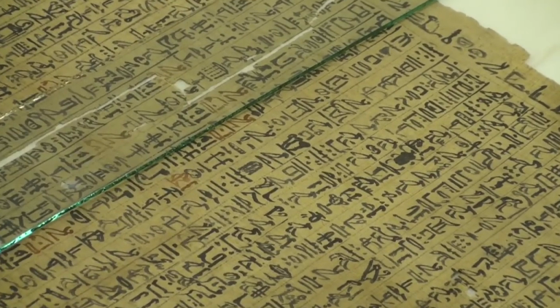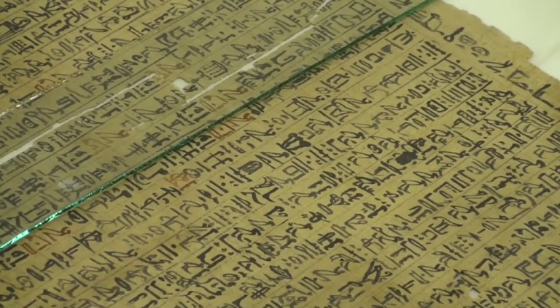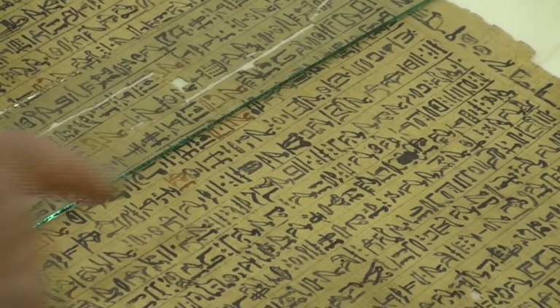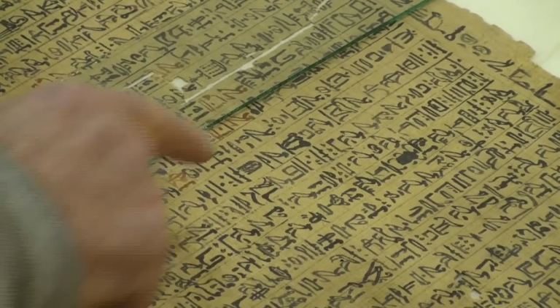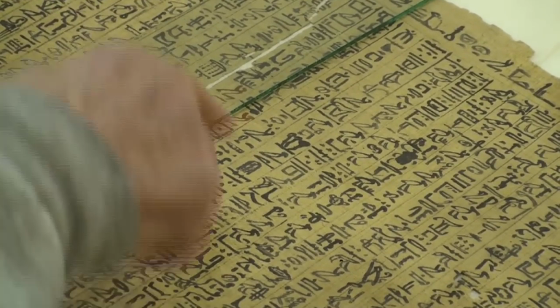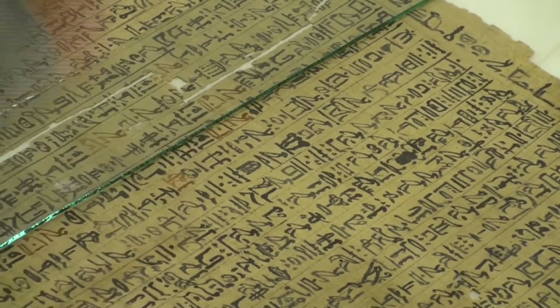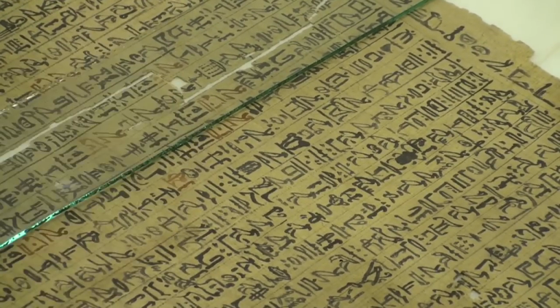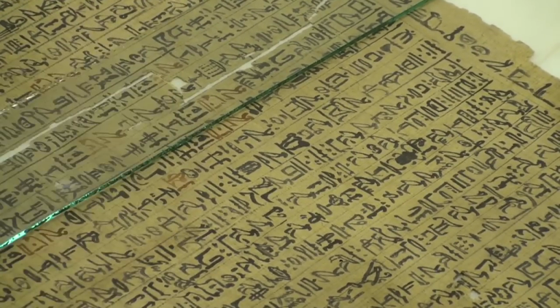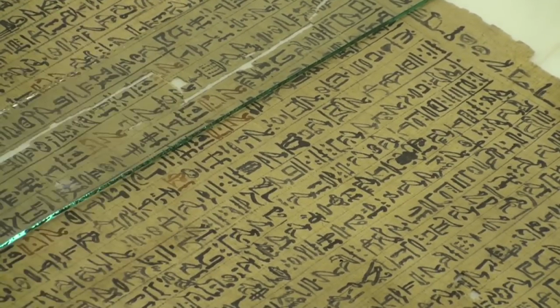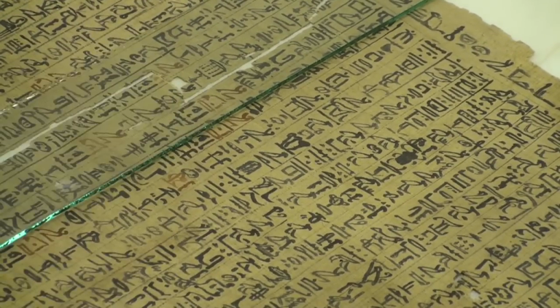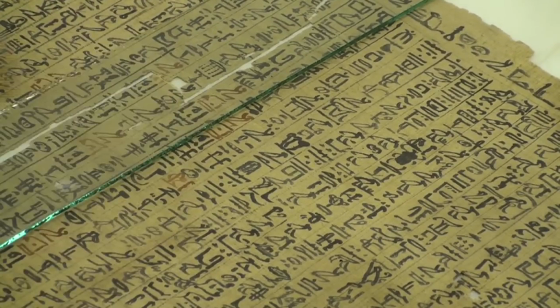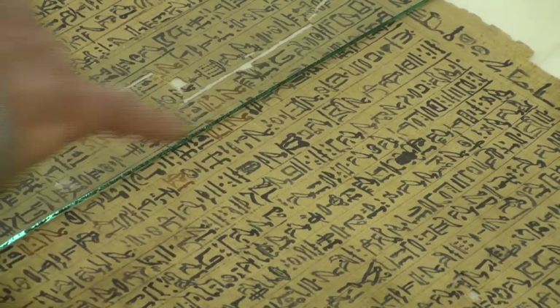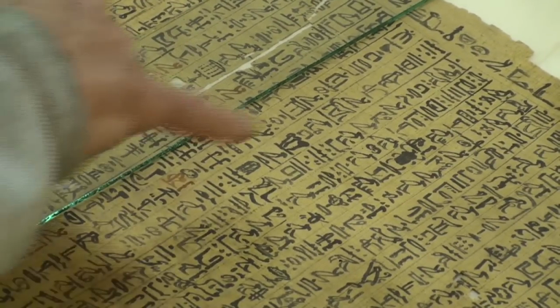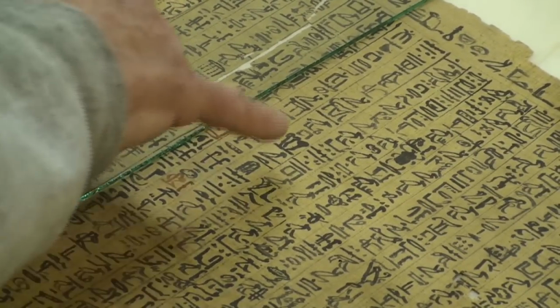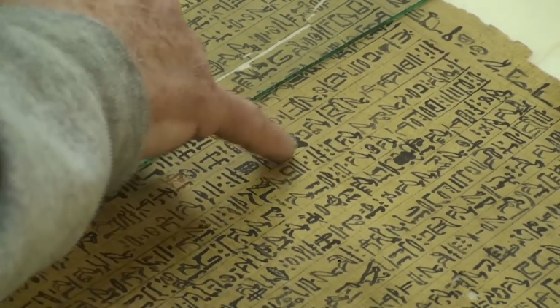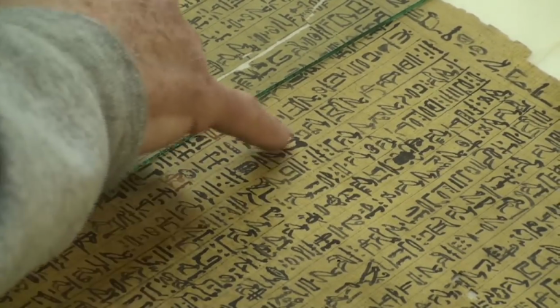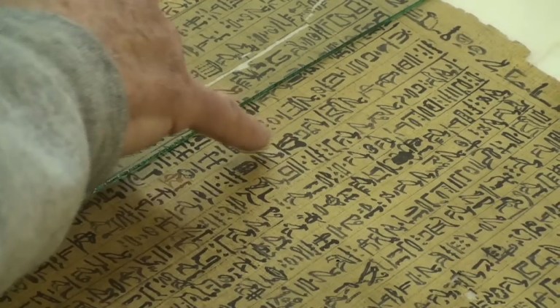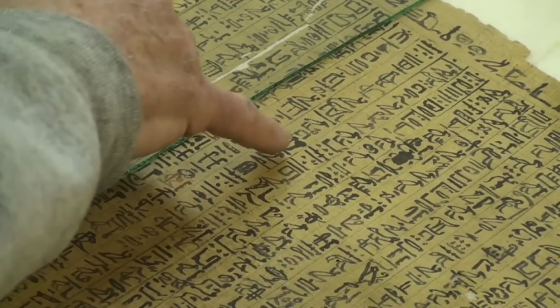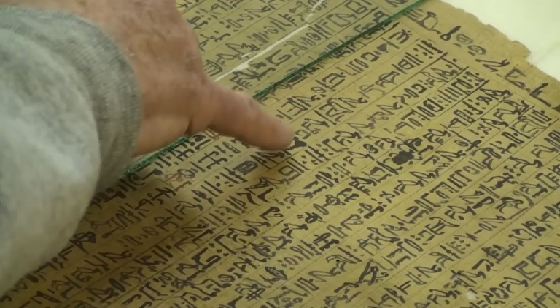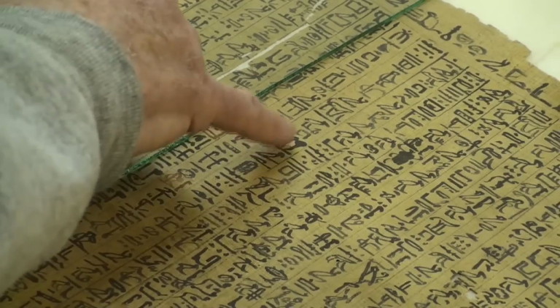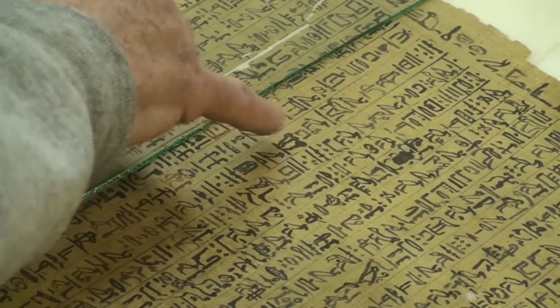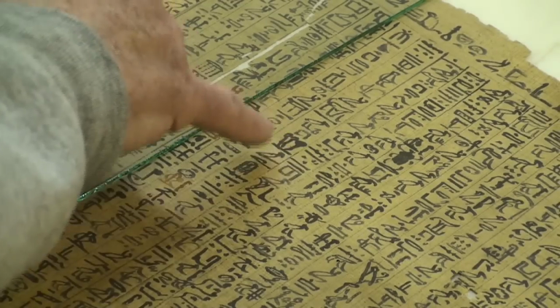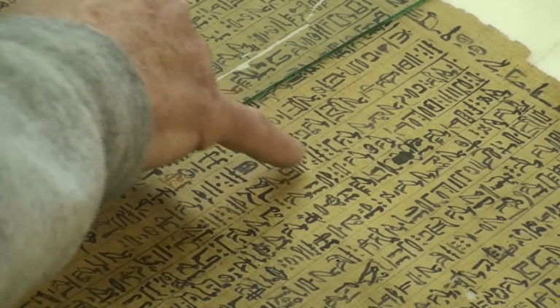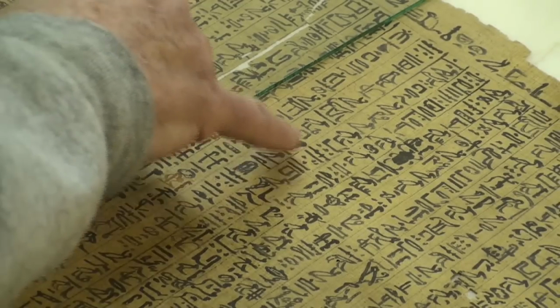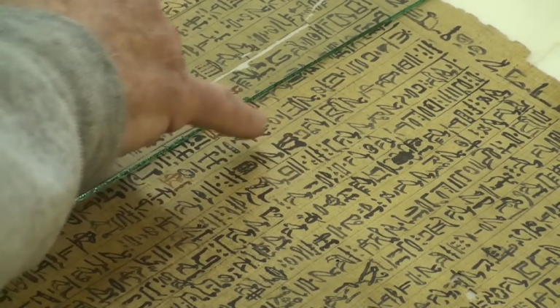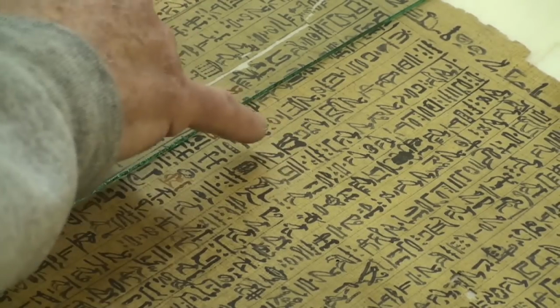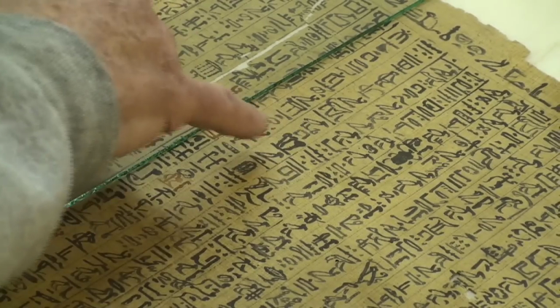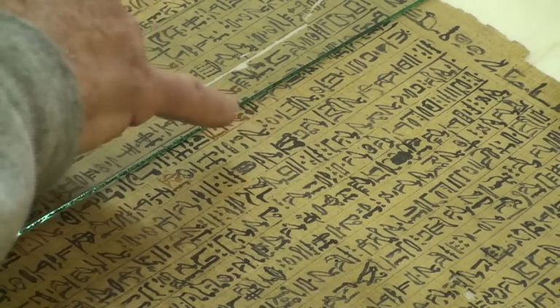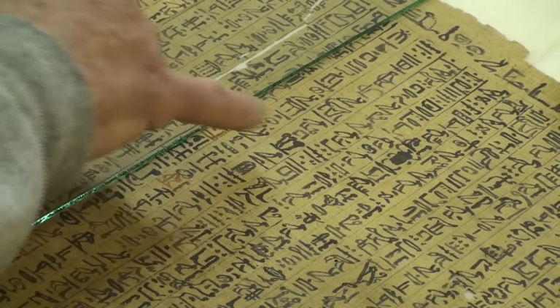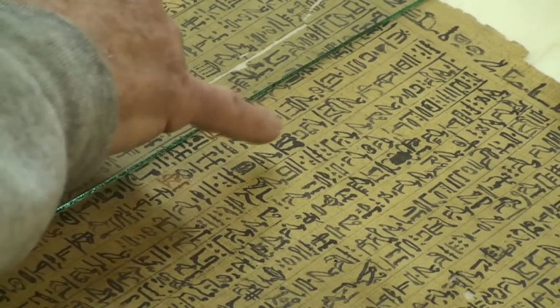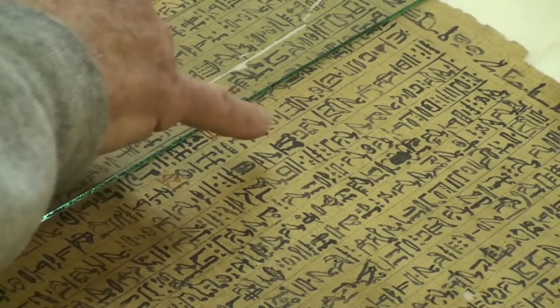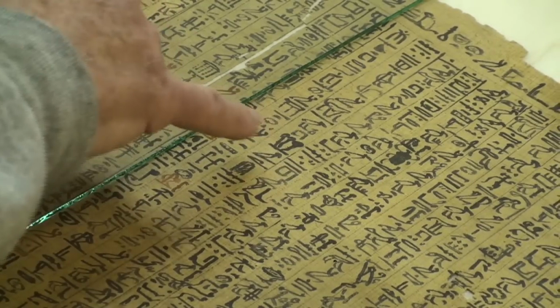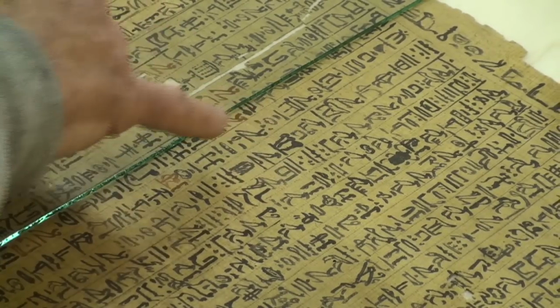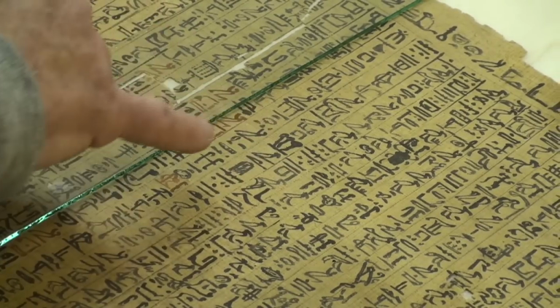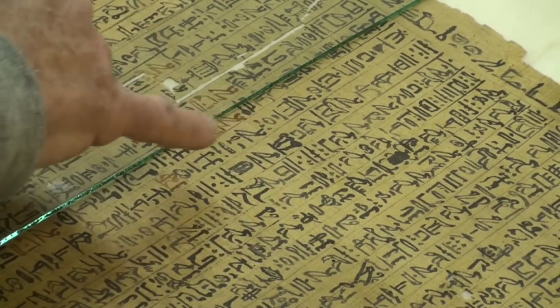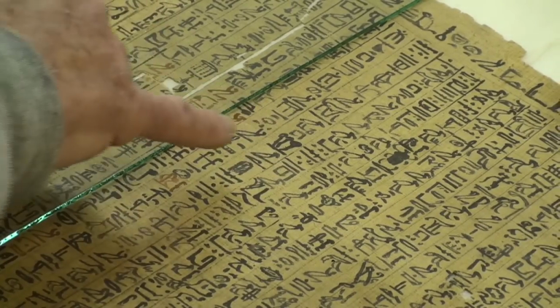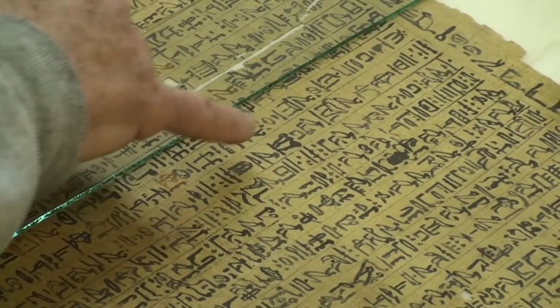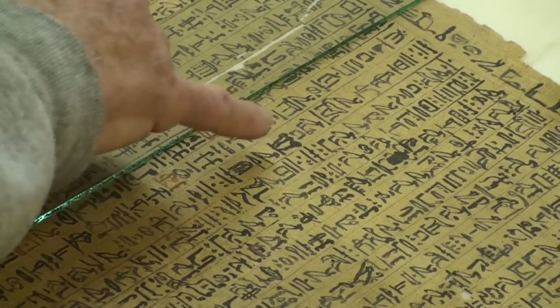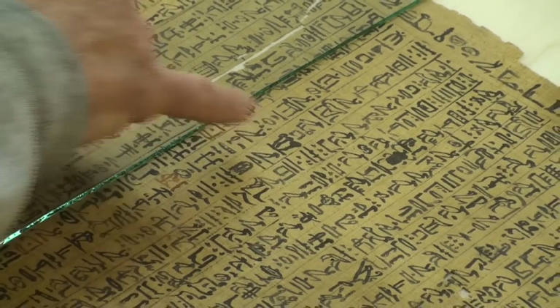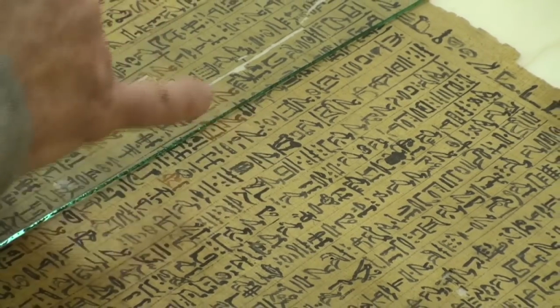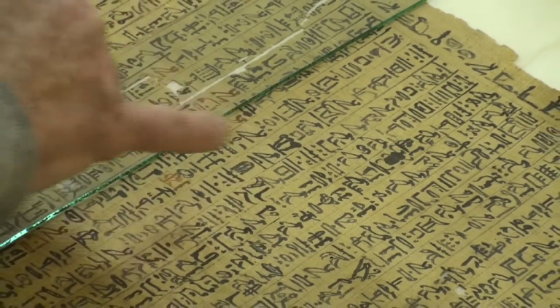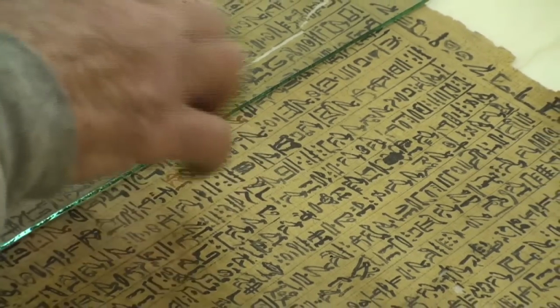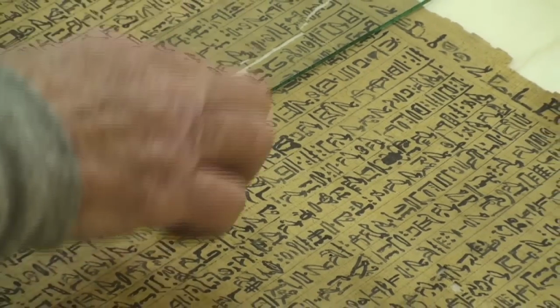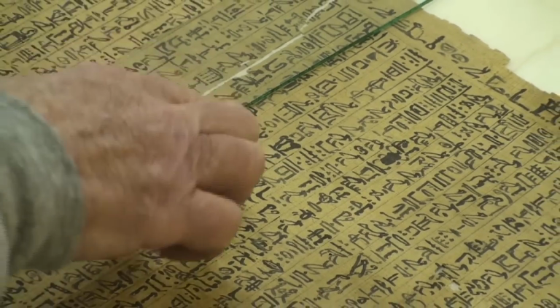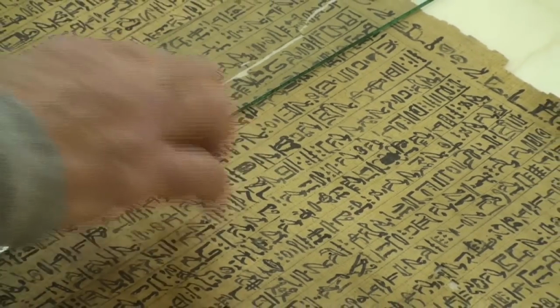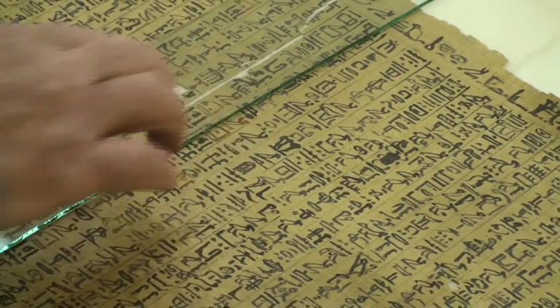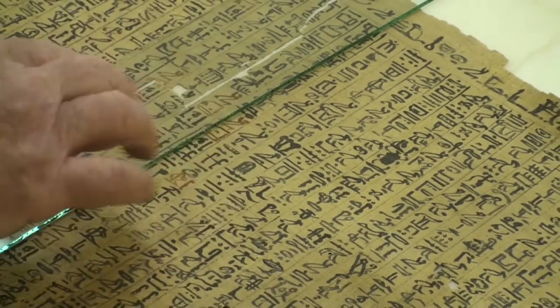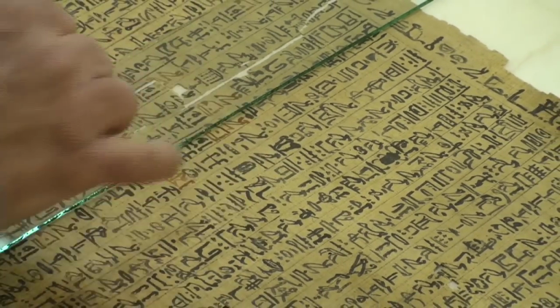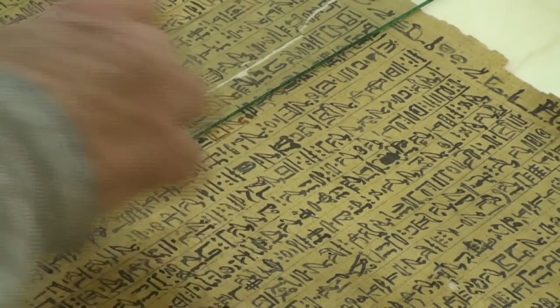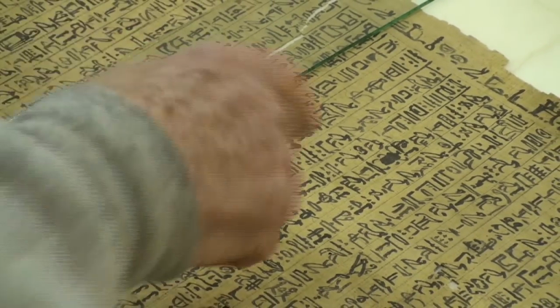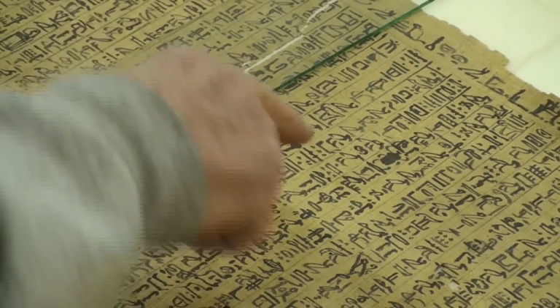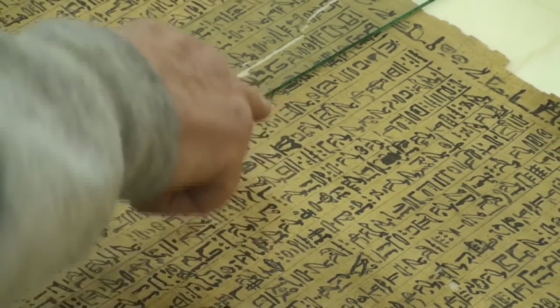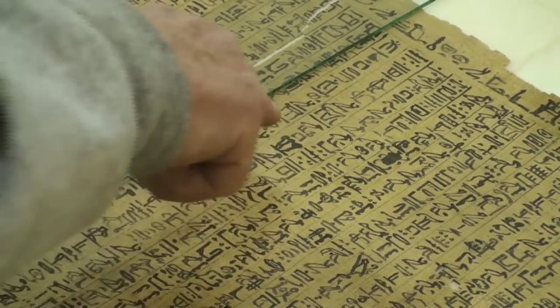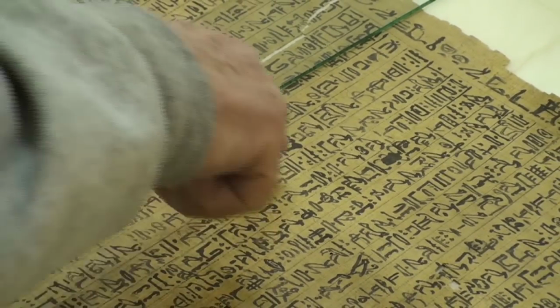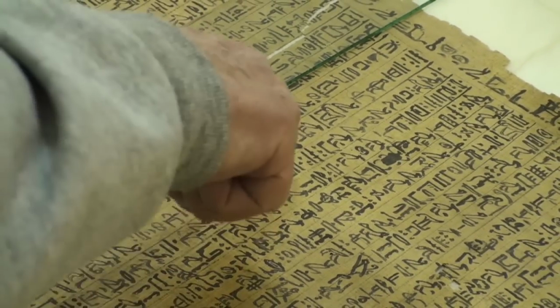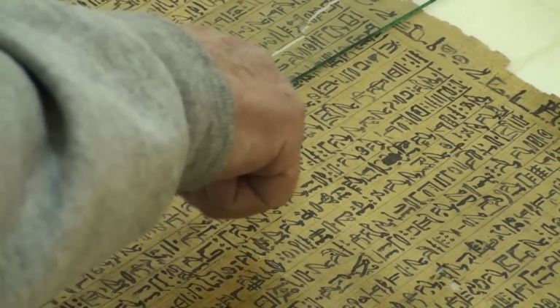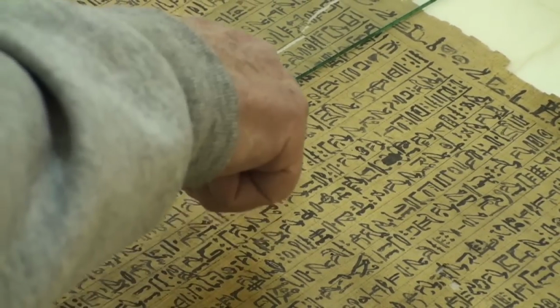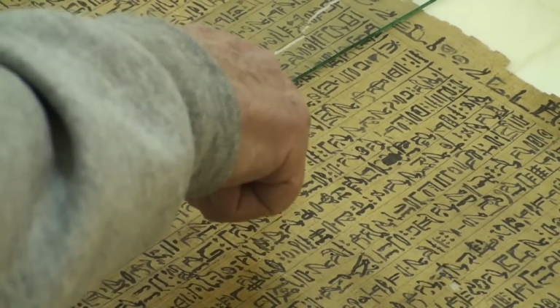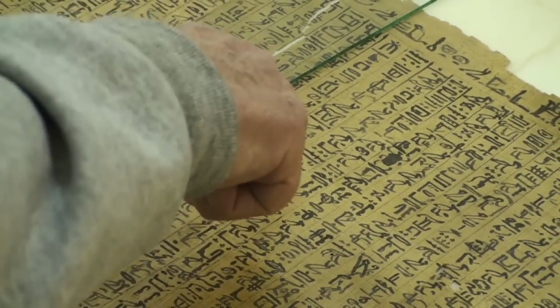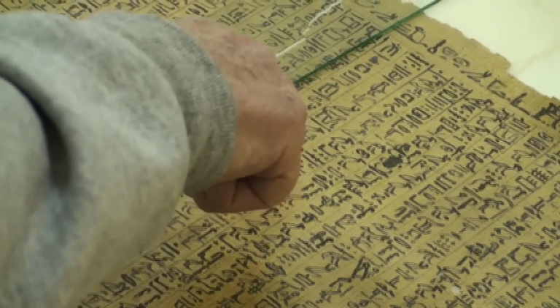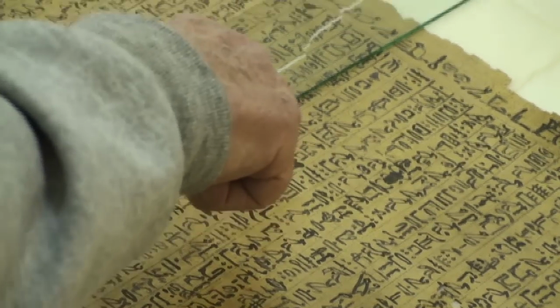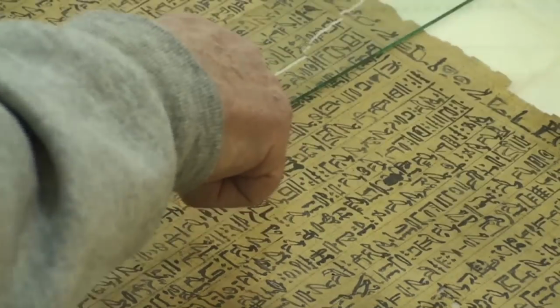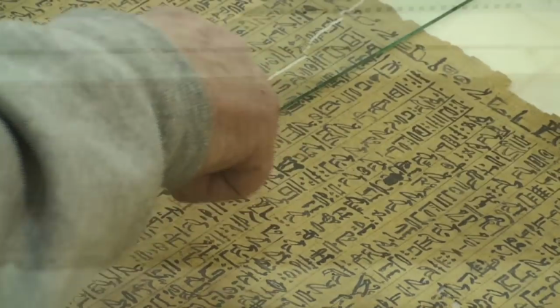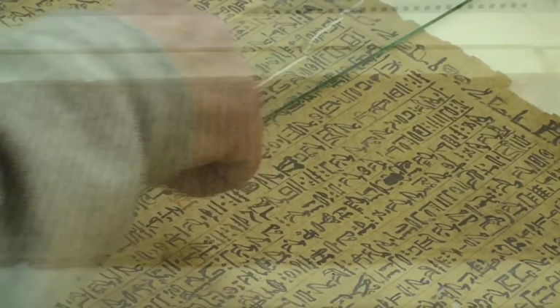And when he makes this hieroglyph right here, there's a lot of ink on it.